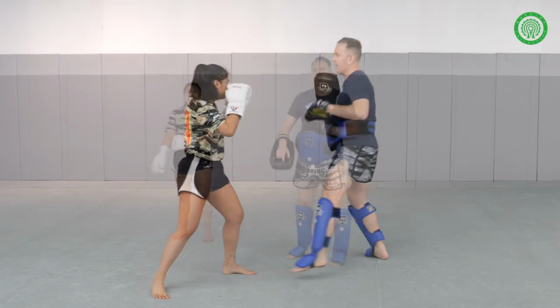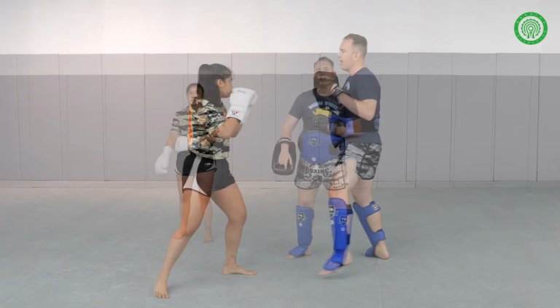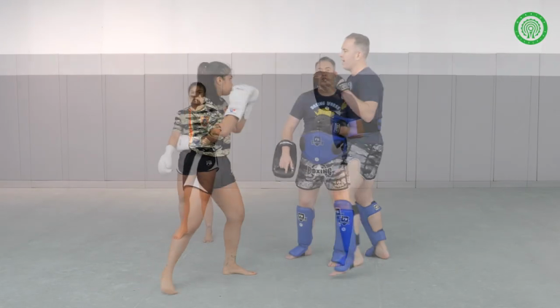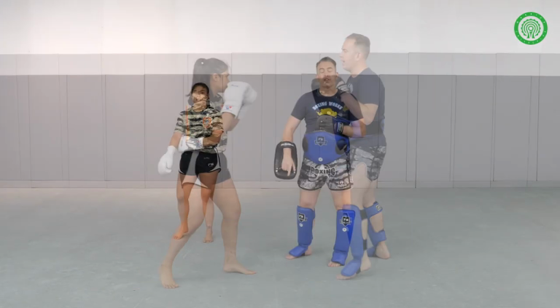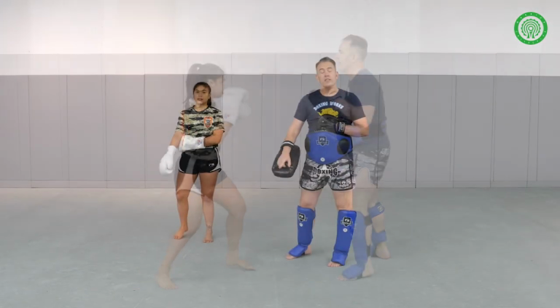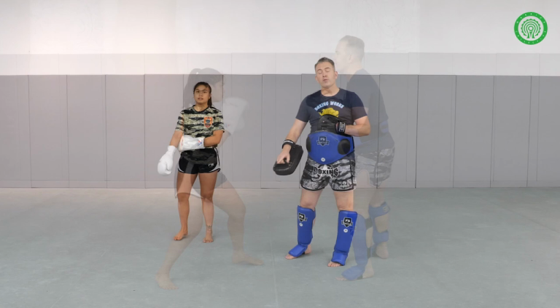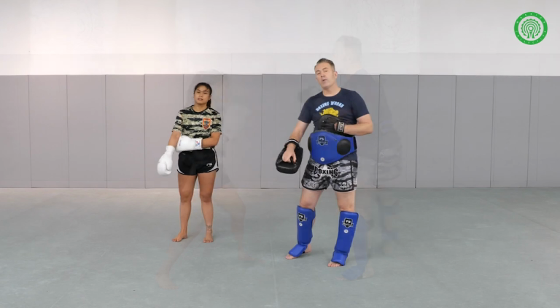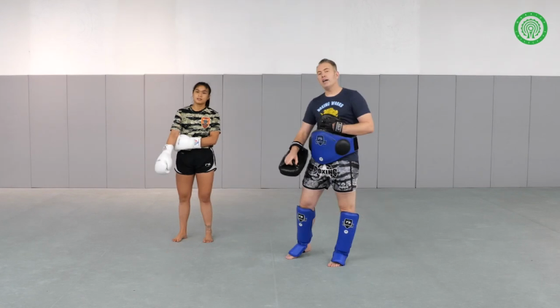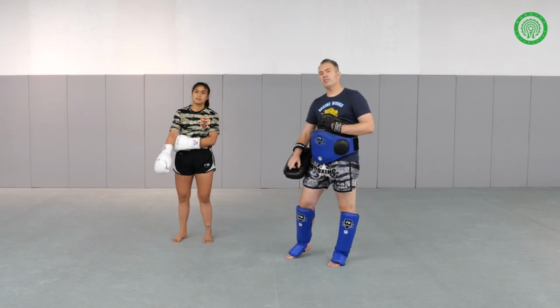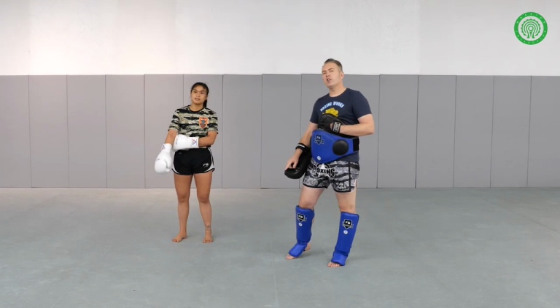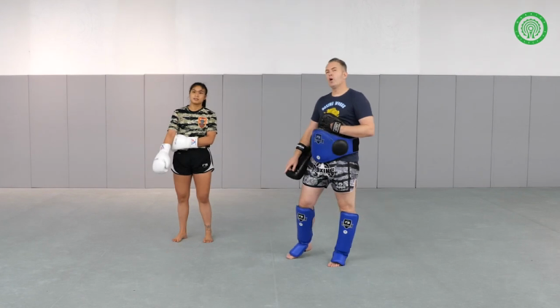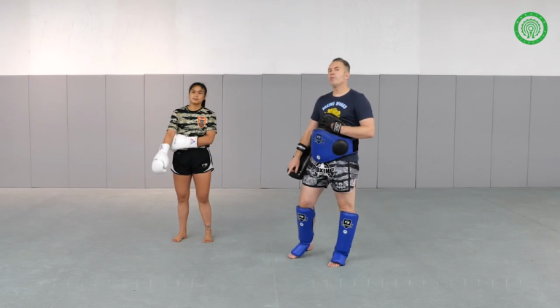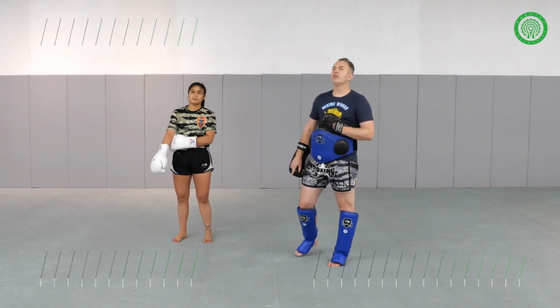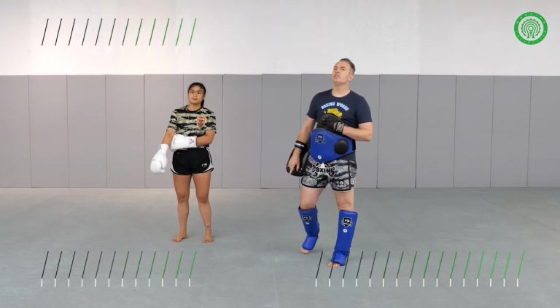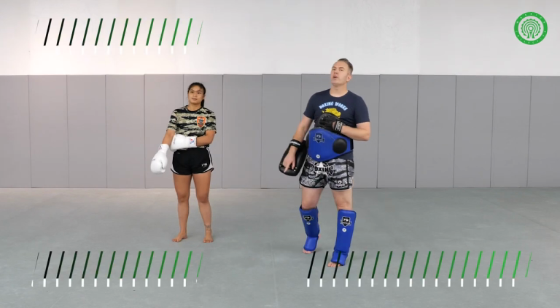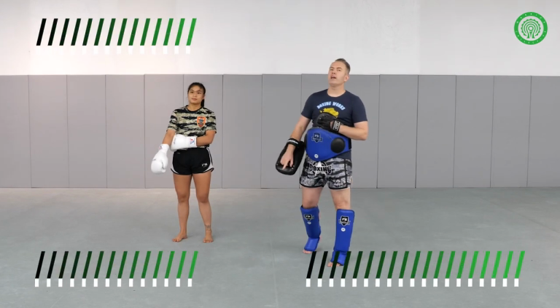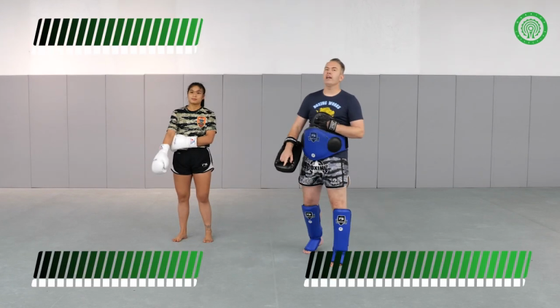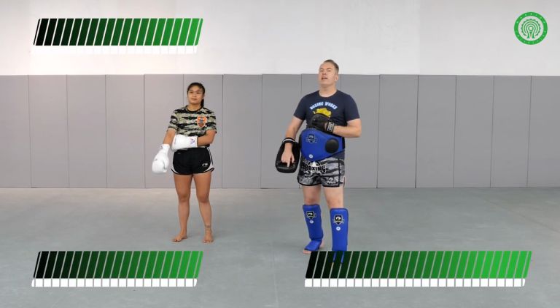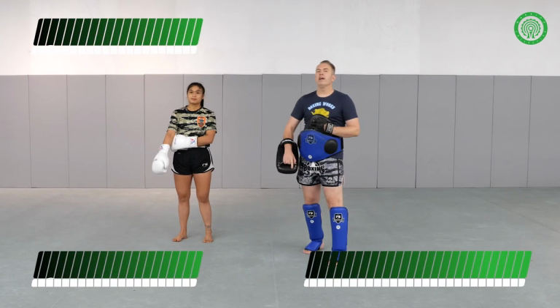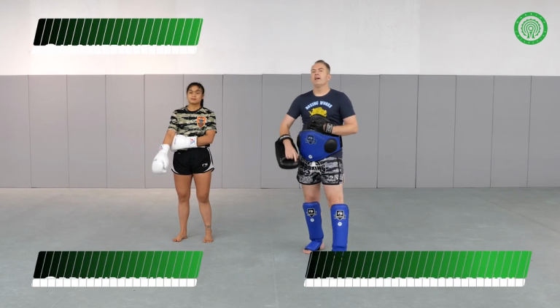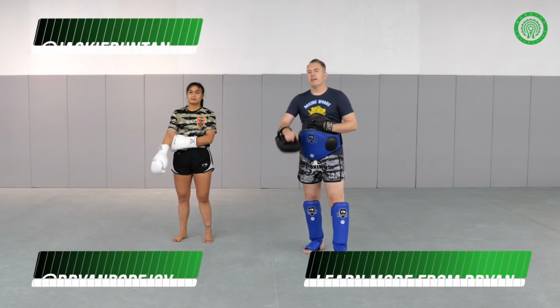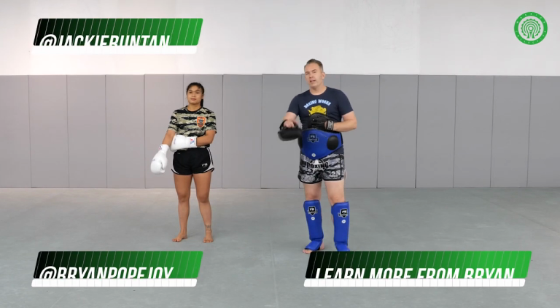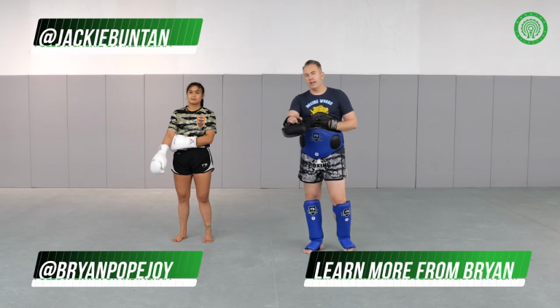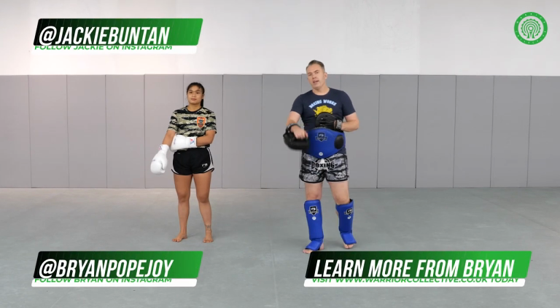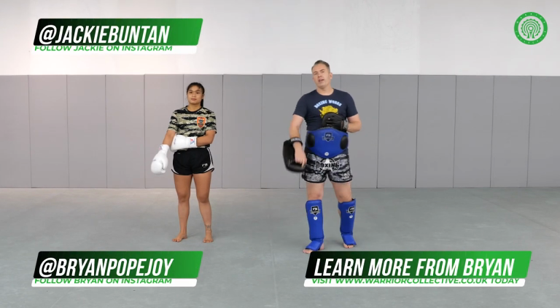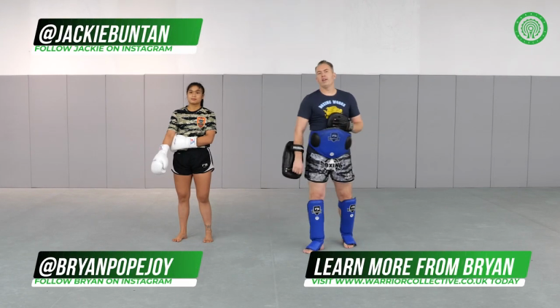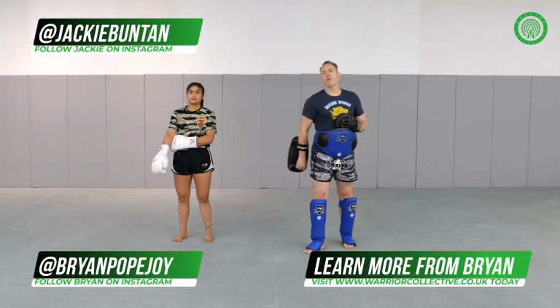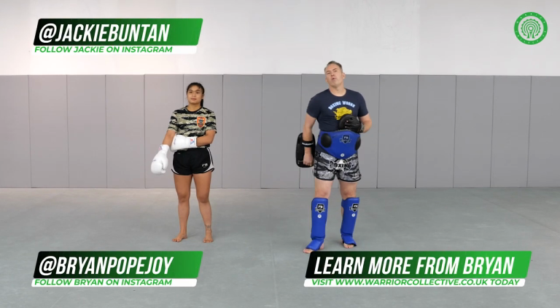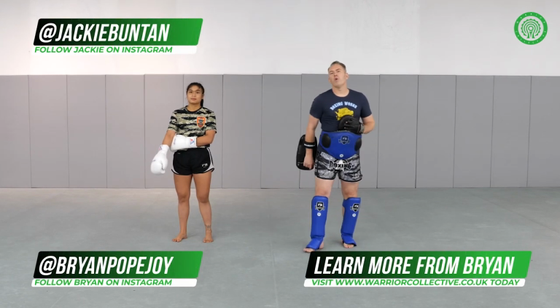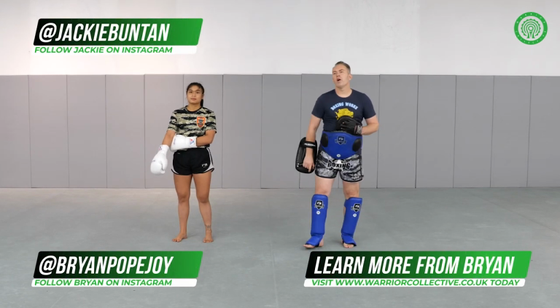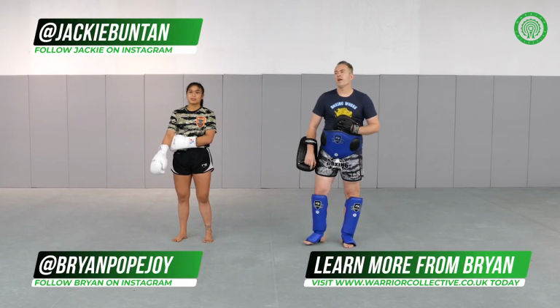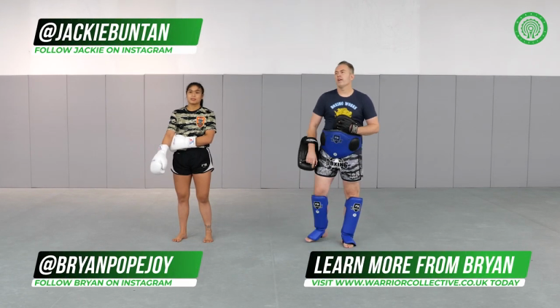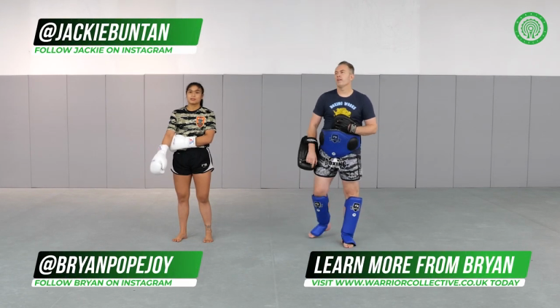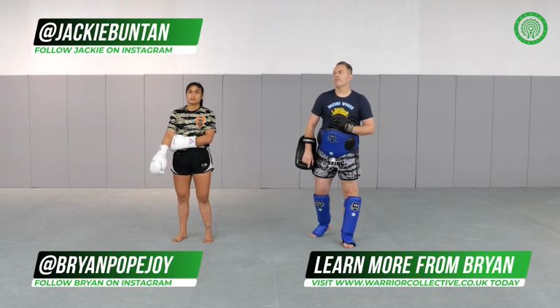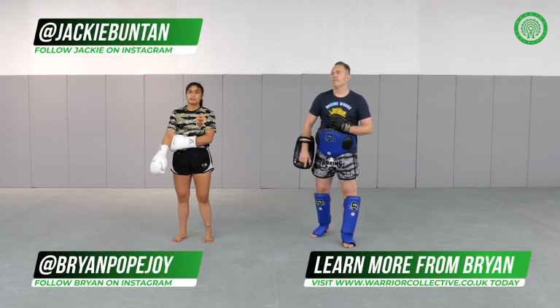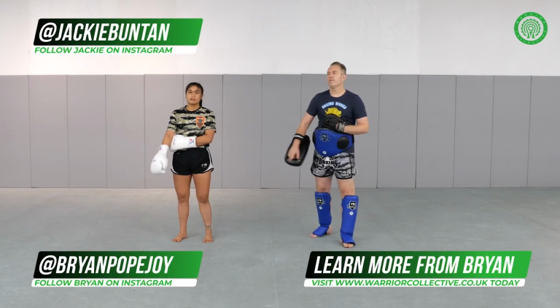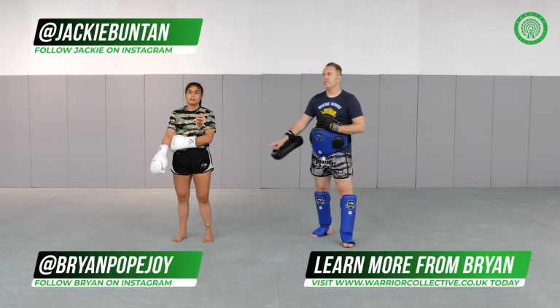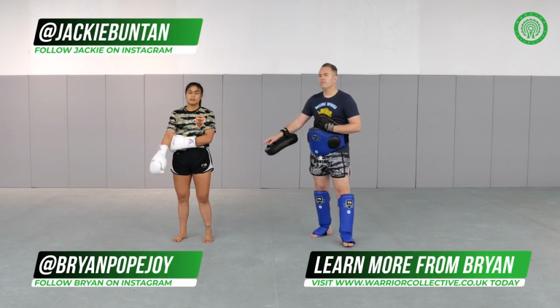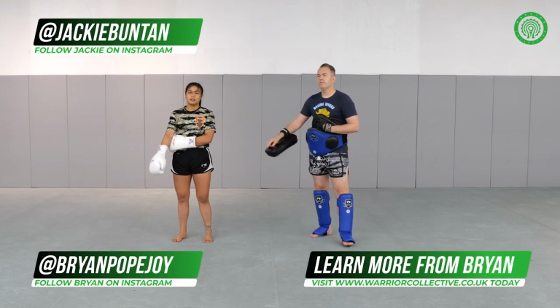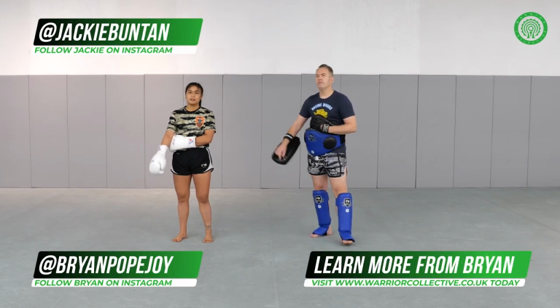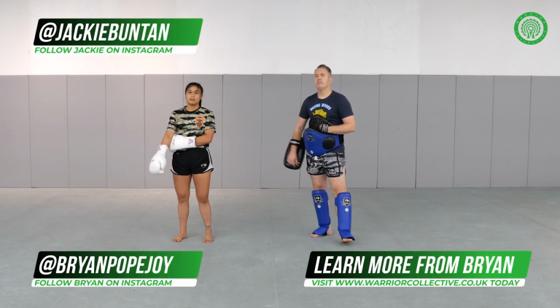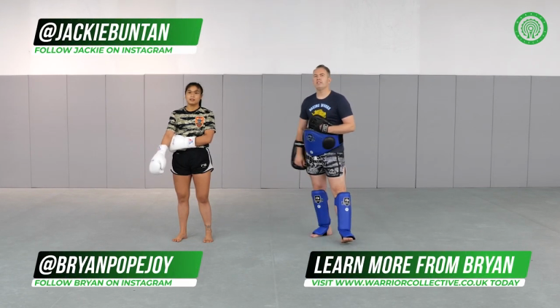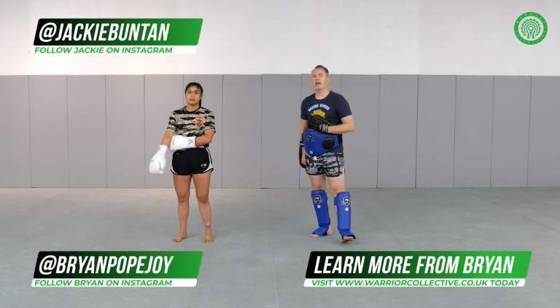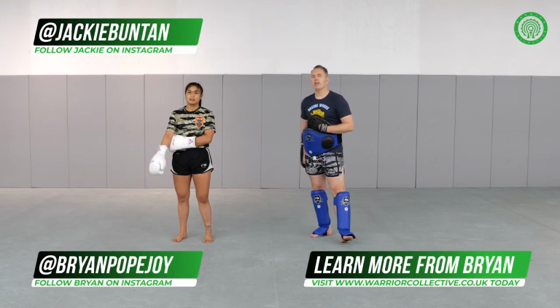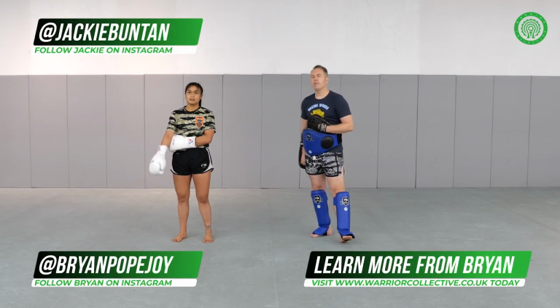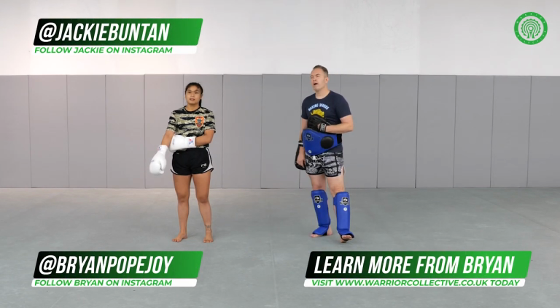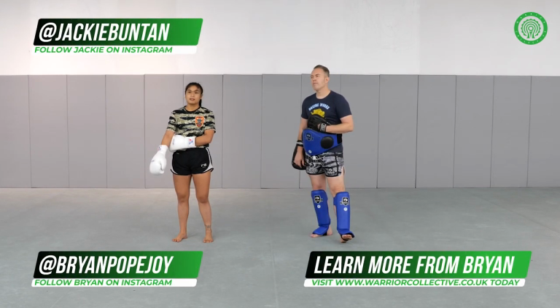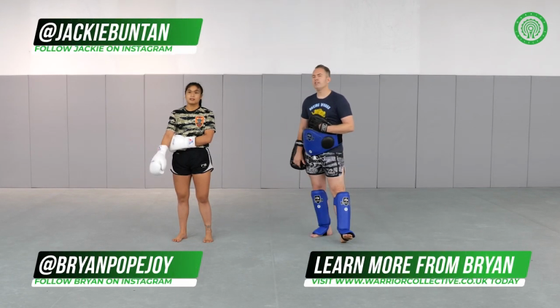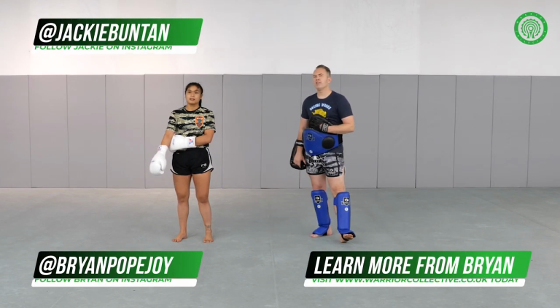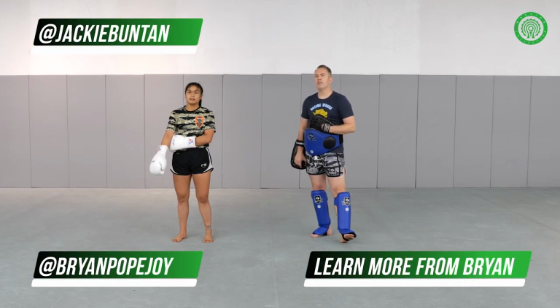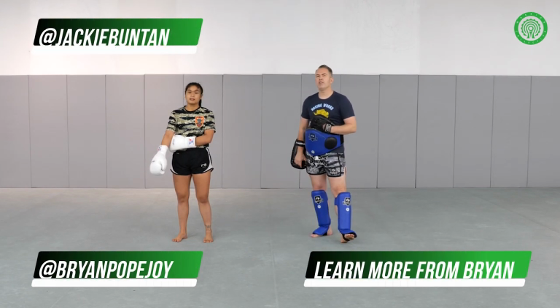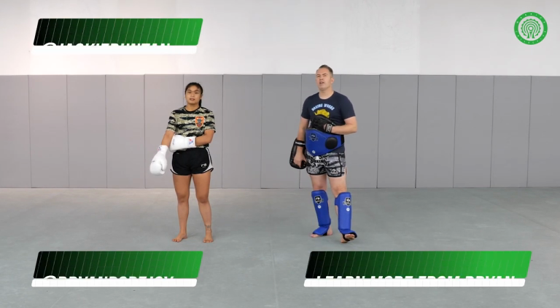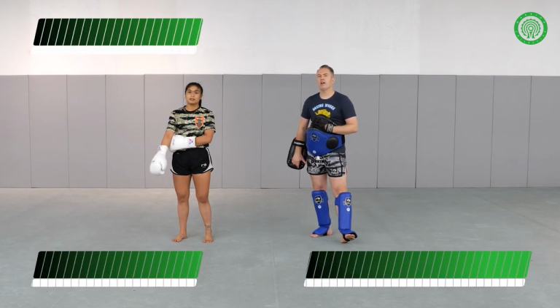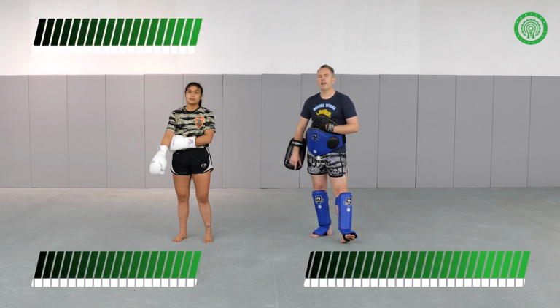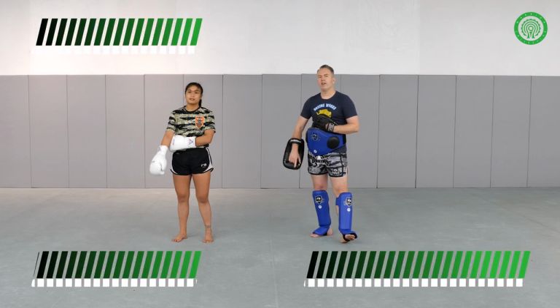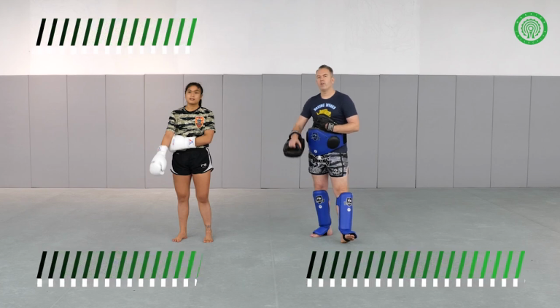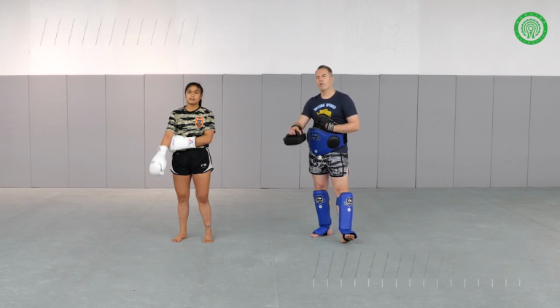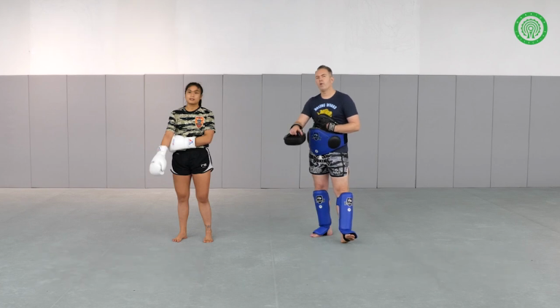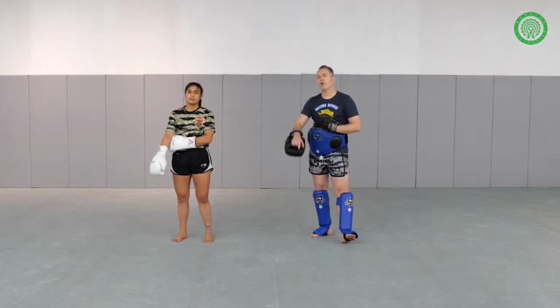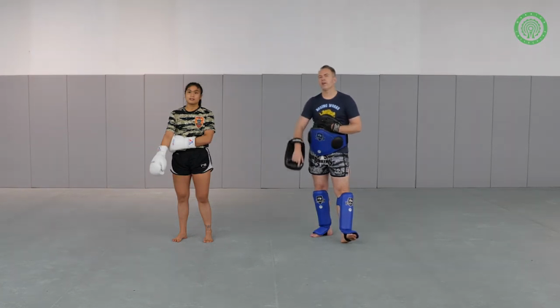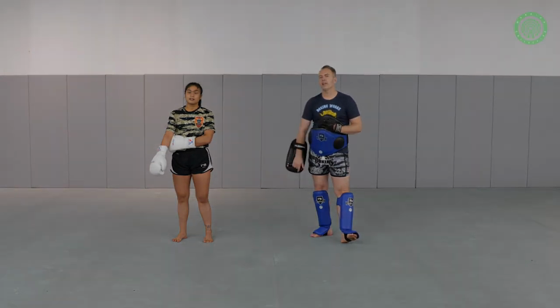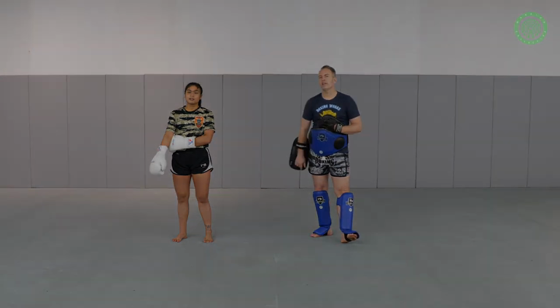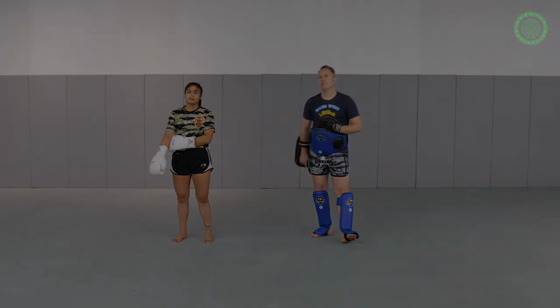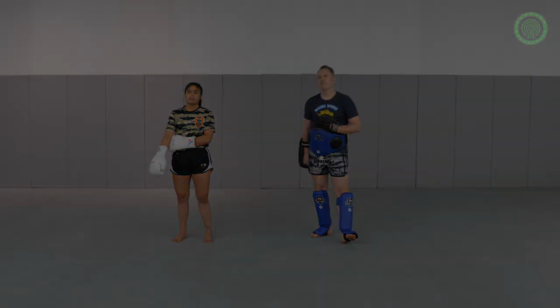Thanks for watching. Hope you enjoyed it. You can get more Jackie and my material here on the Warrior Collective.